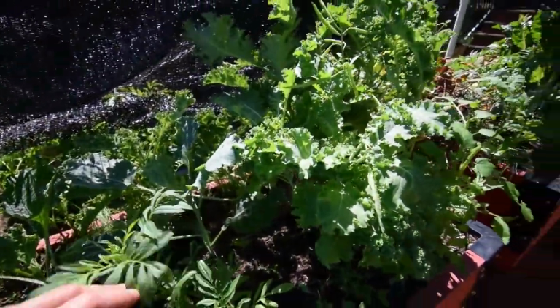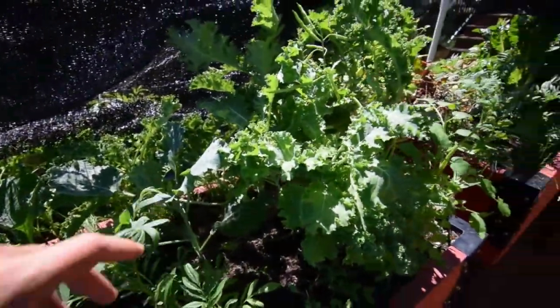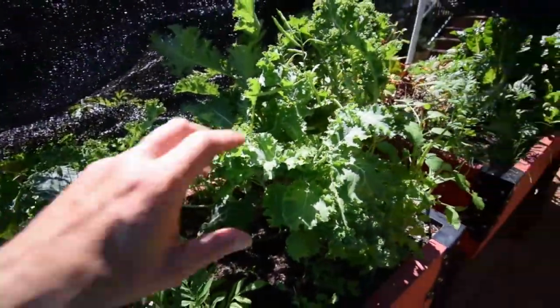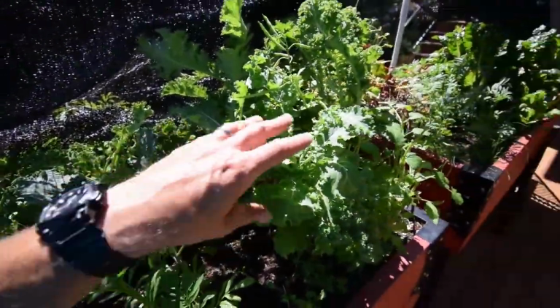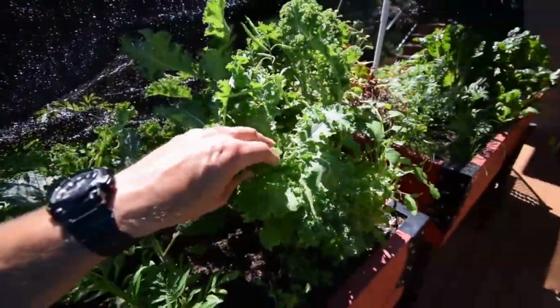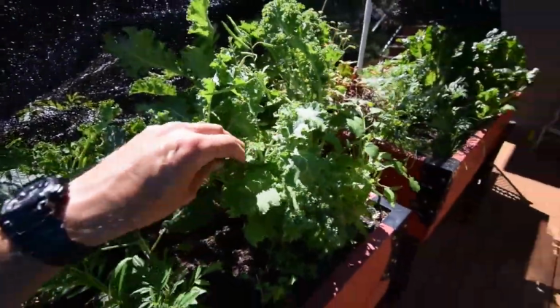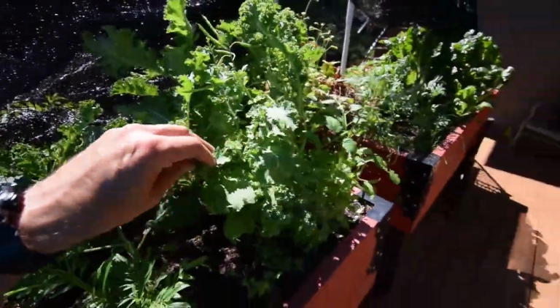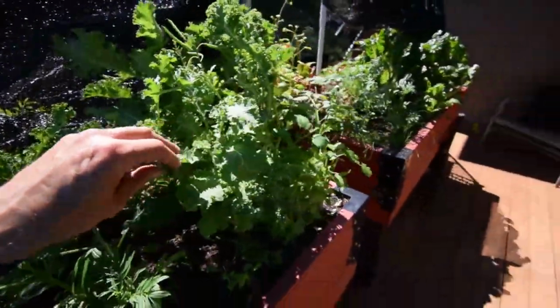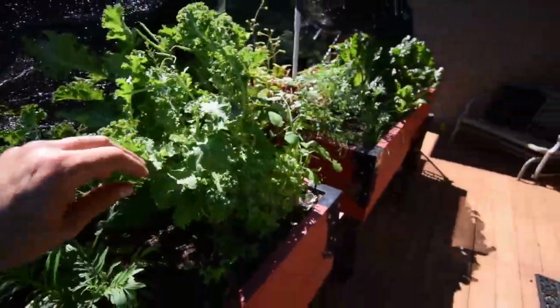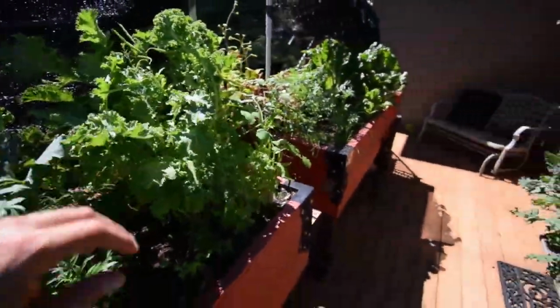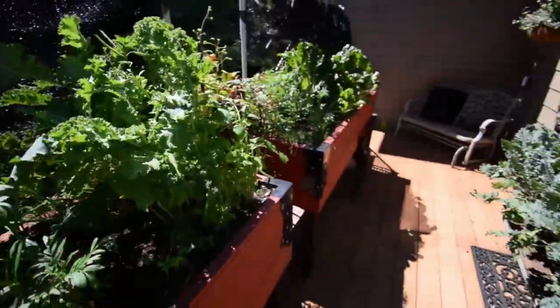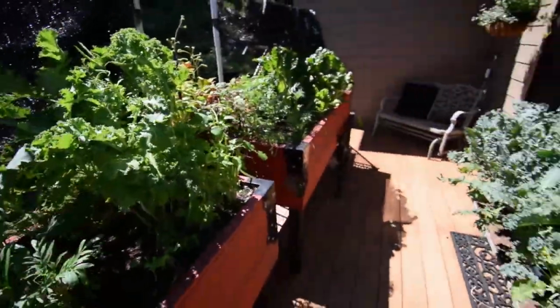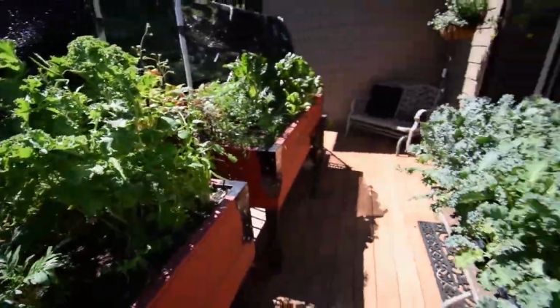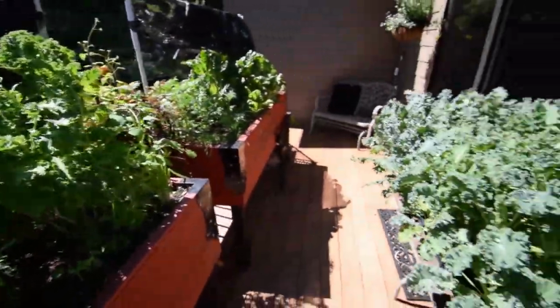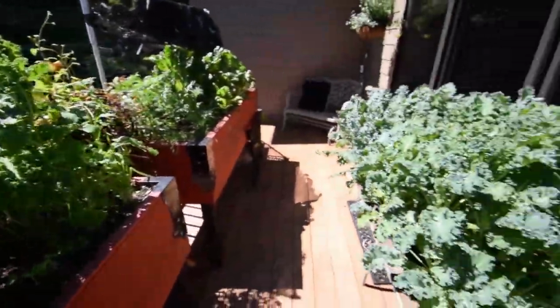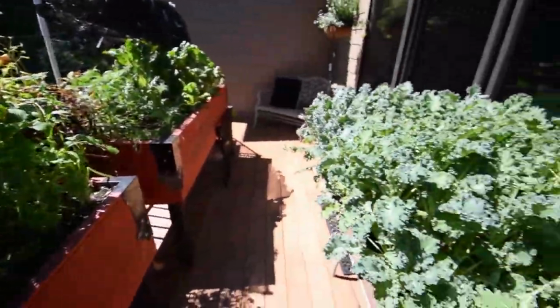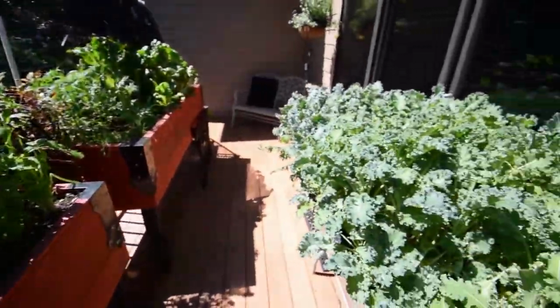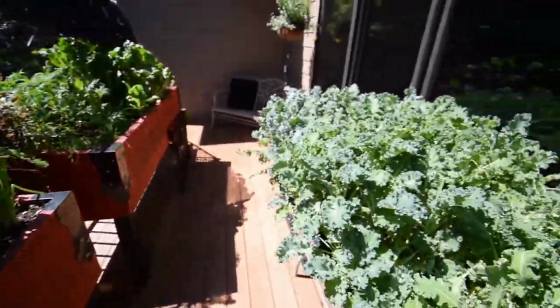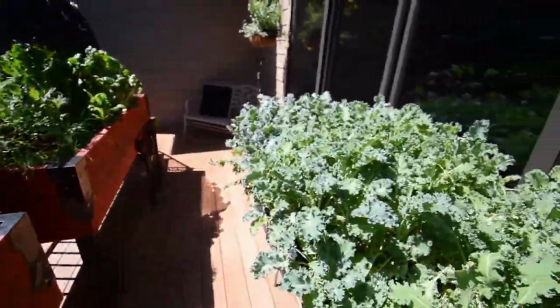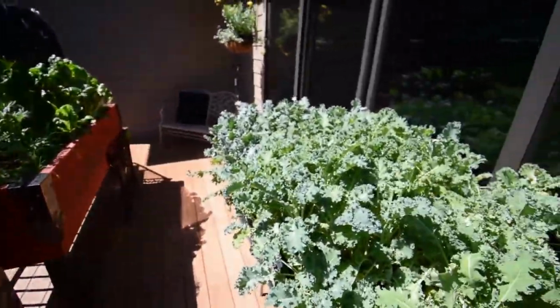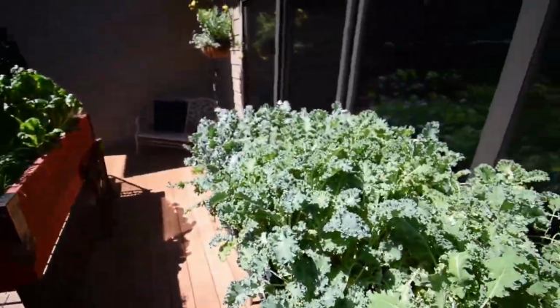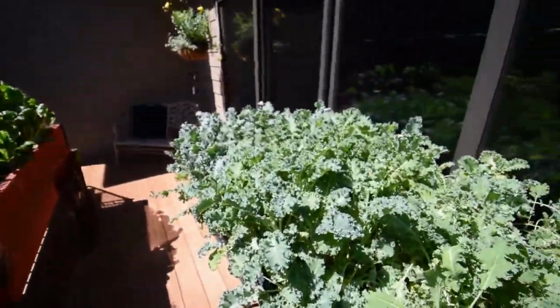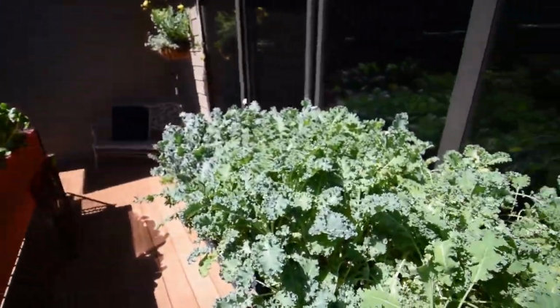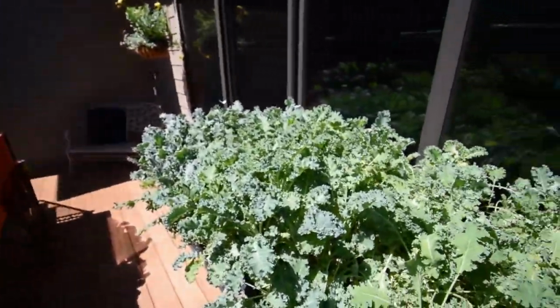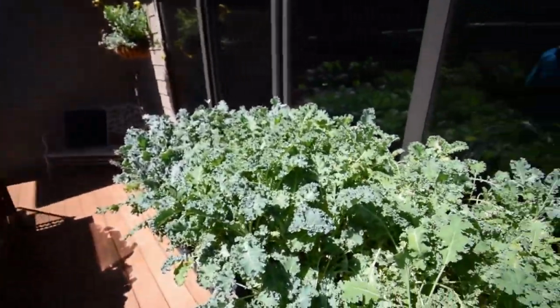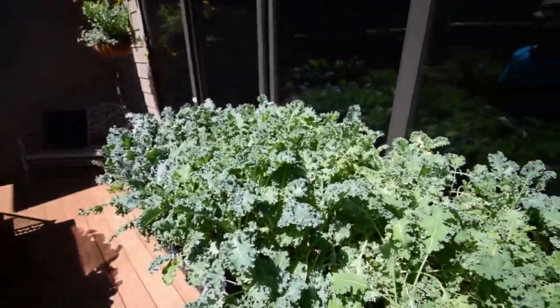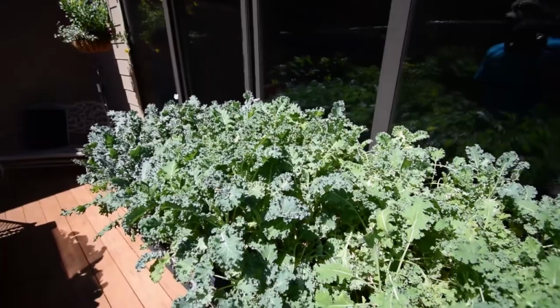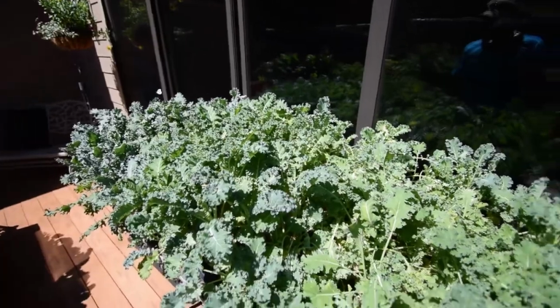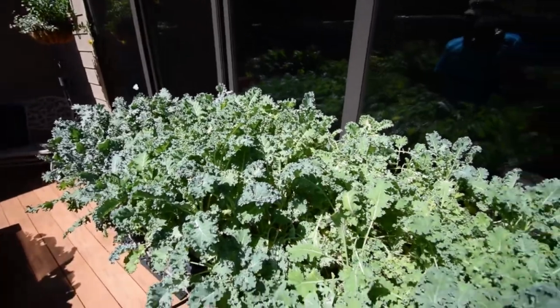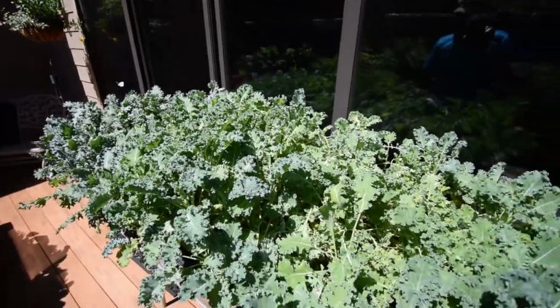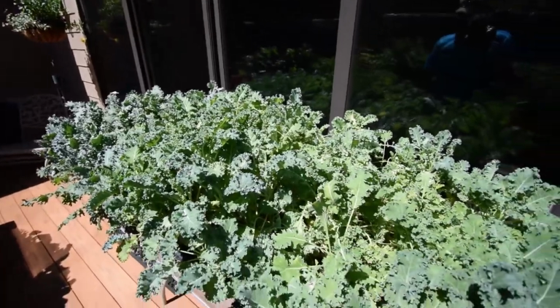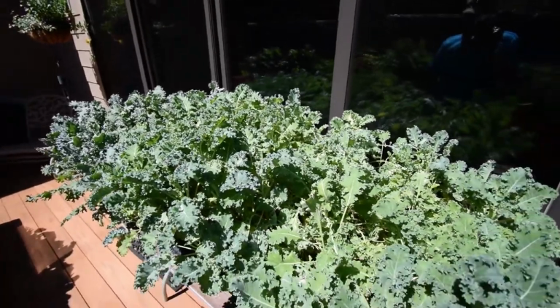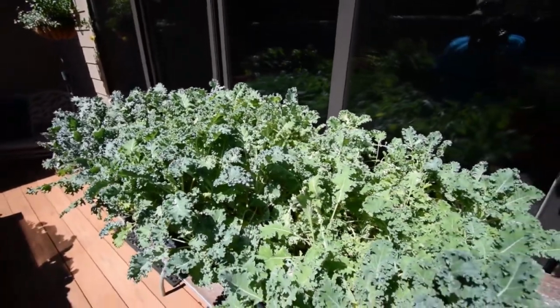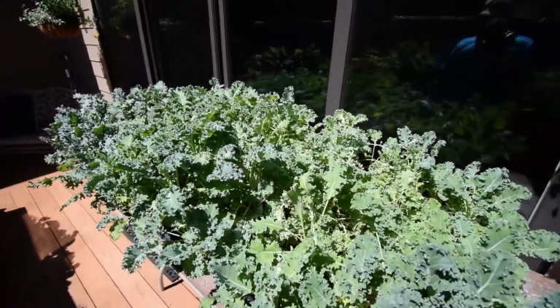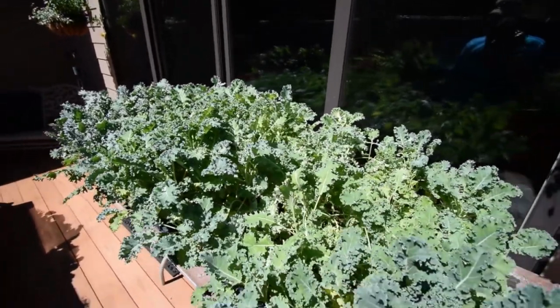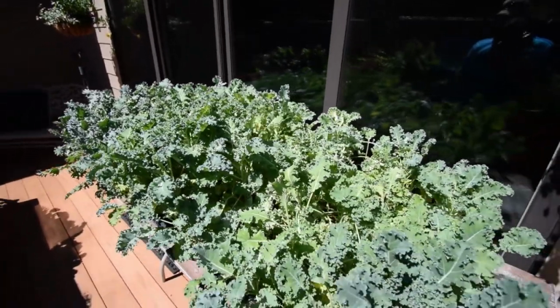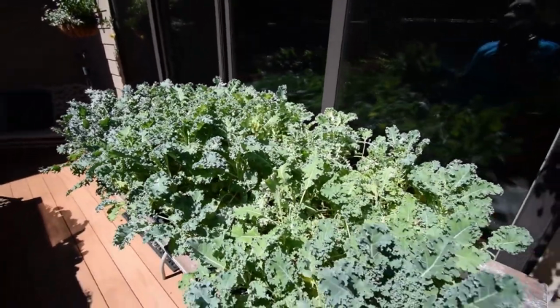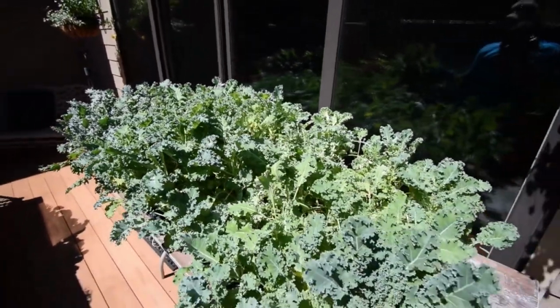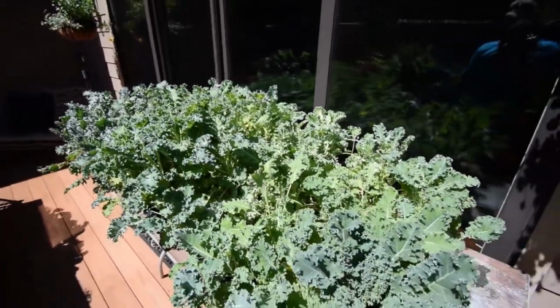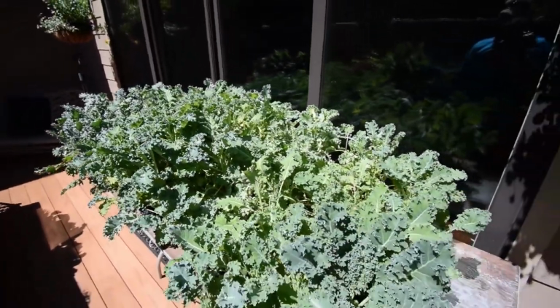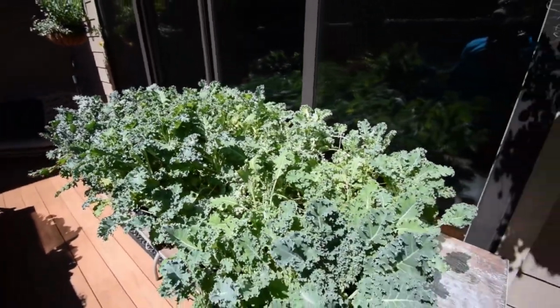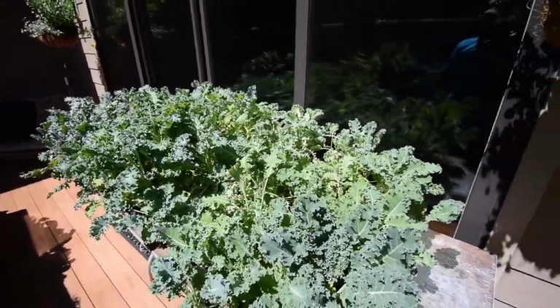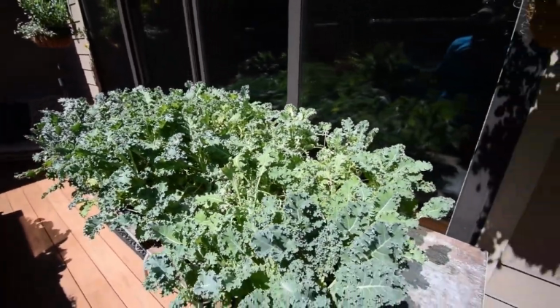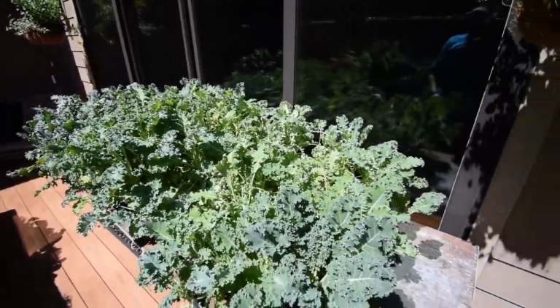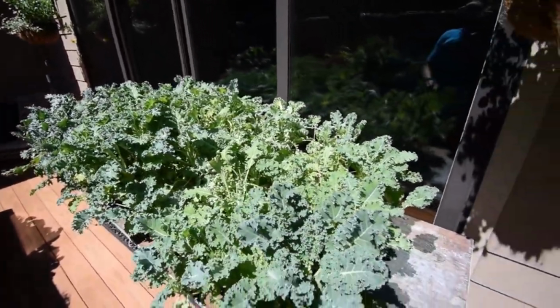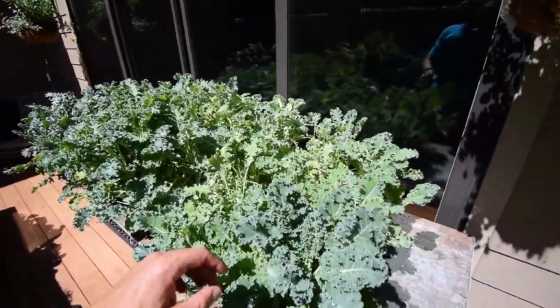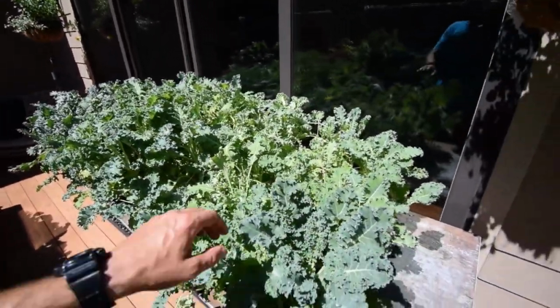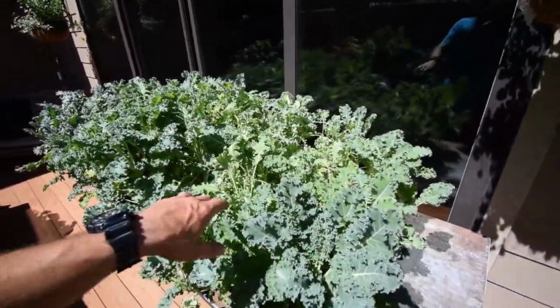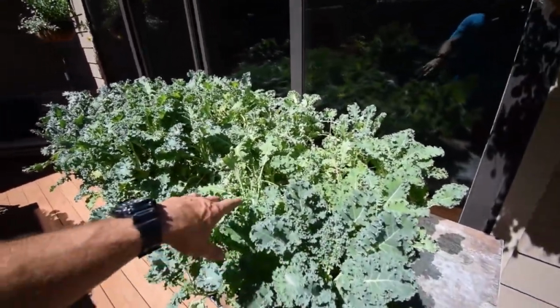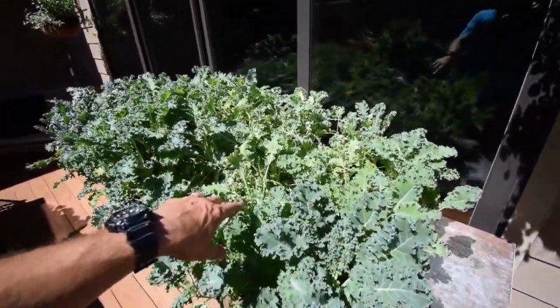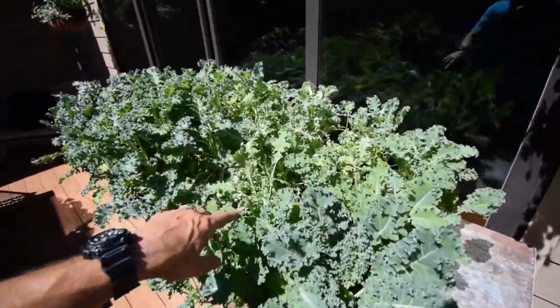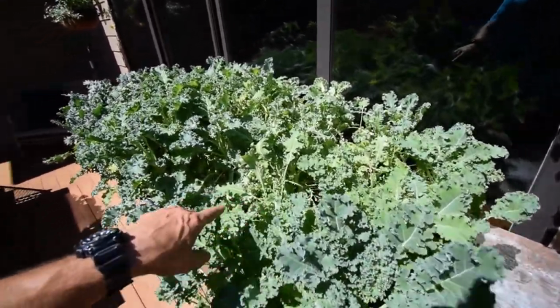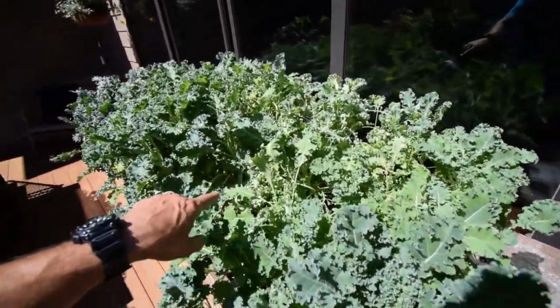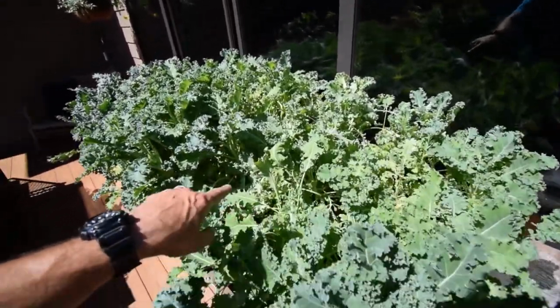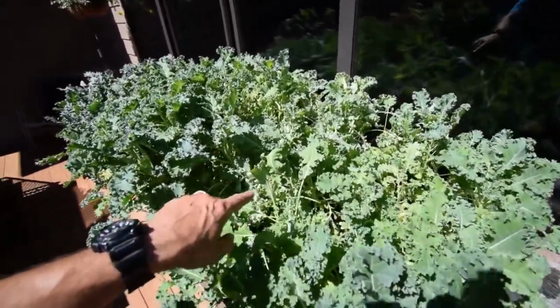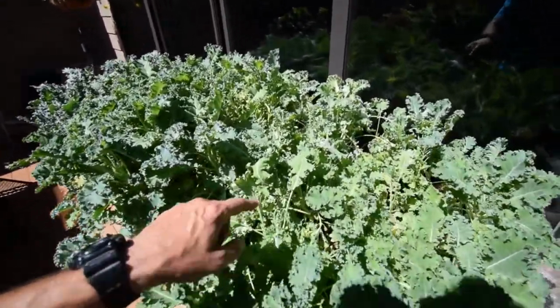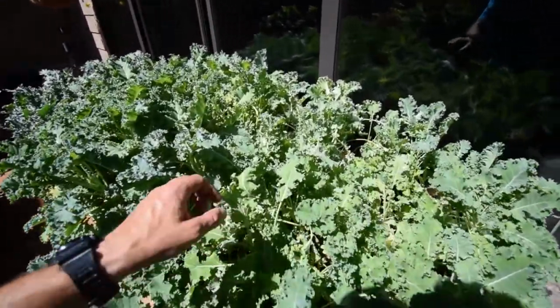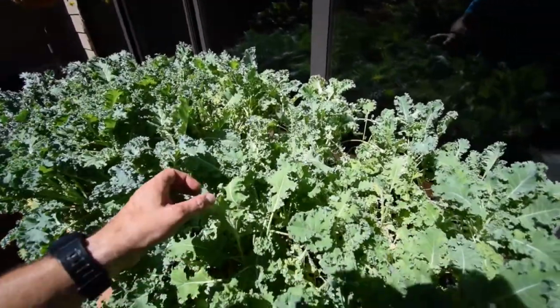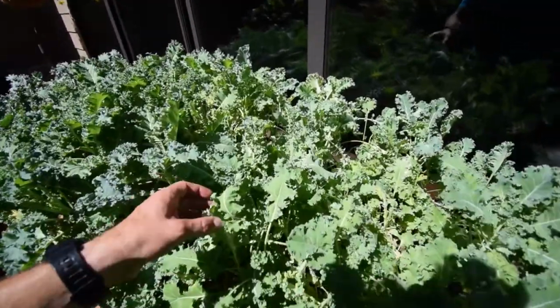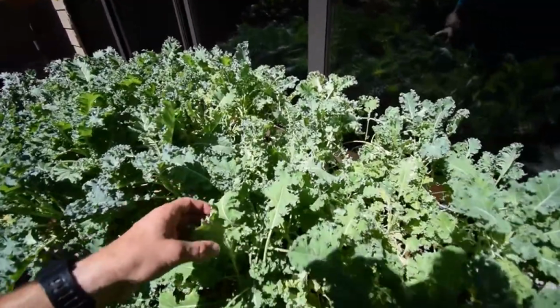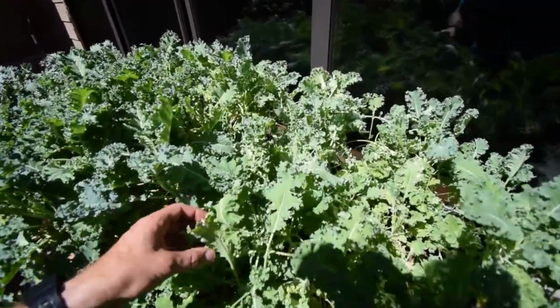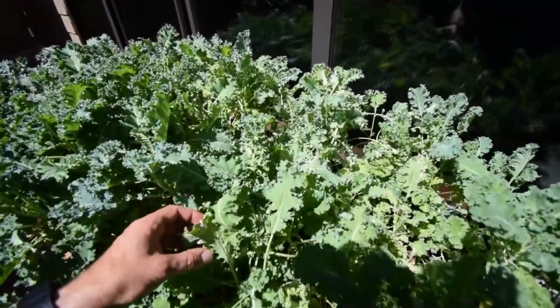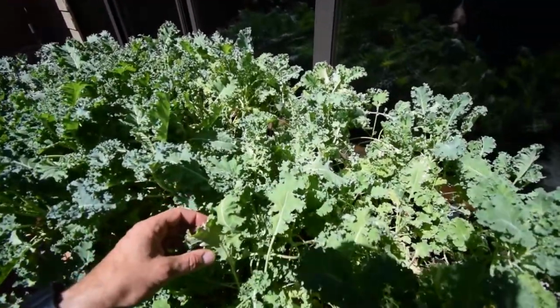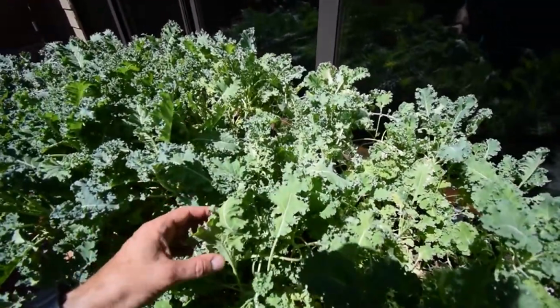Kale's doing nice — kale over here too. We see a lot of the parasitic wasps coming through here and doing their hunting.